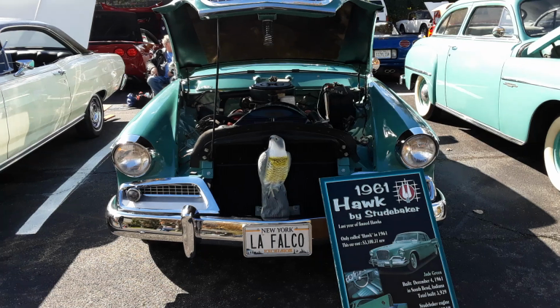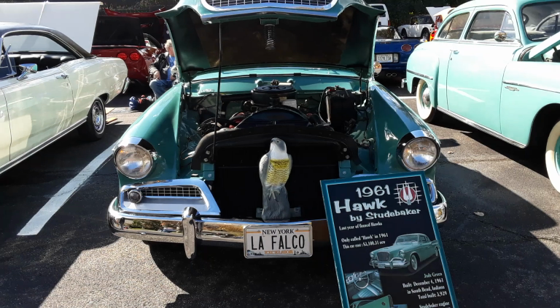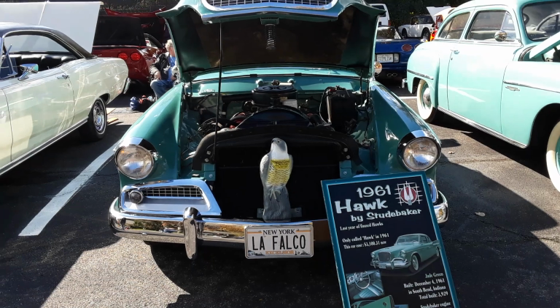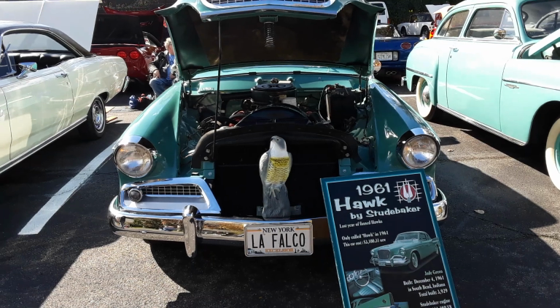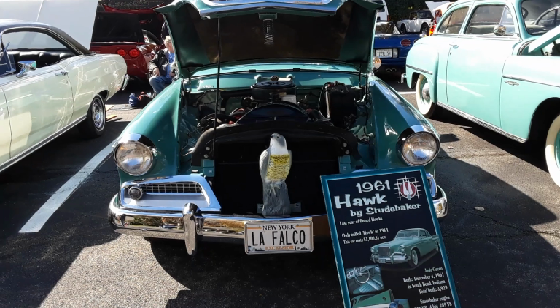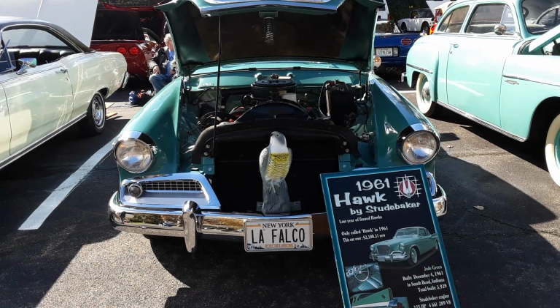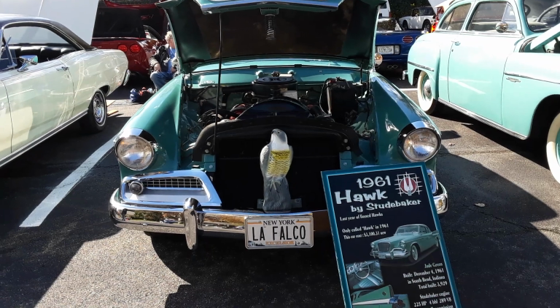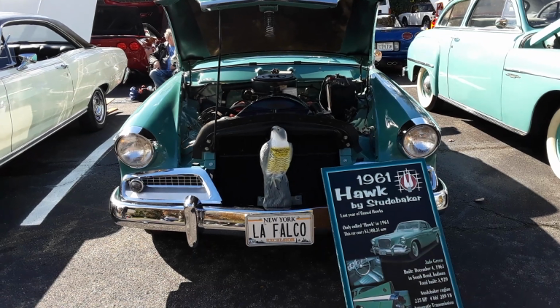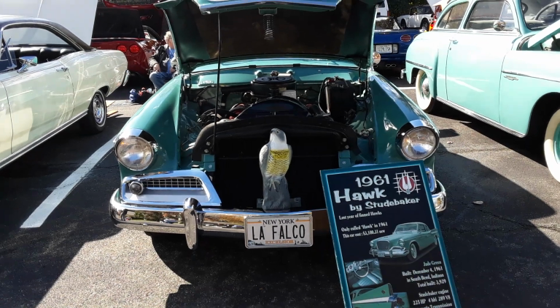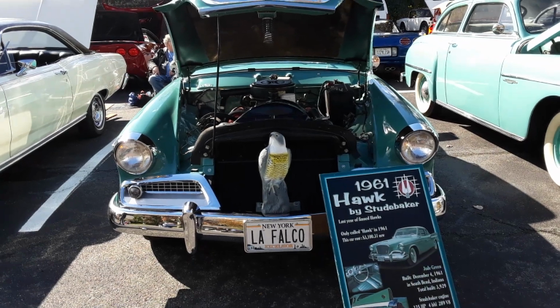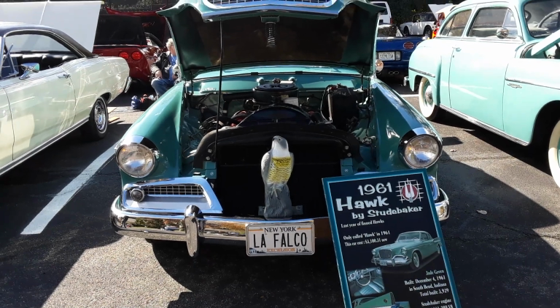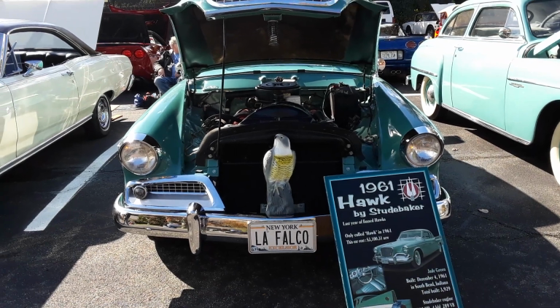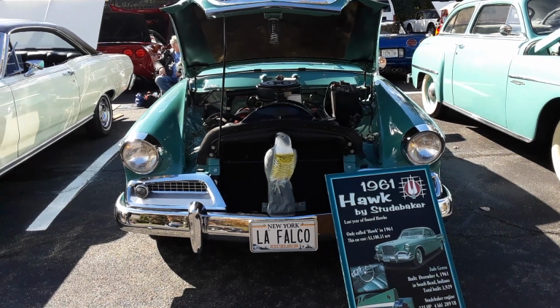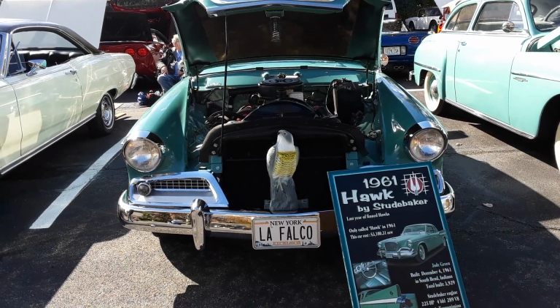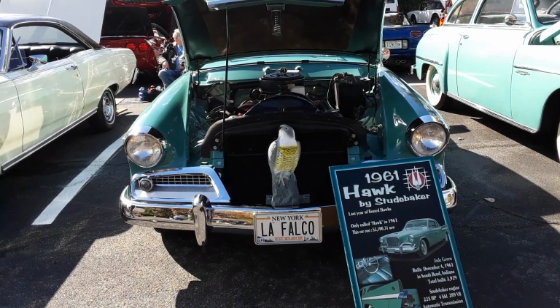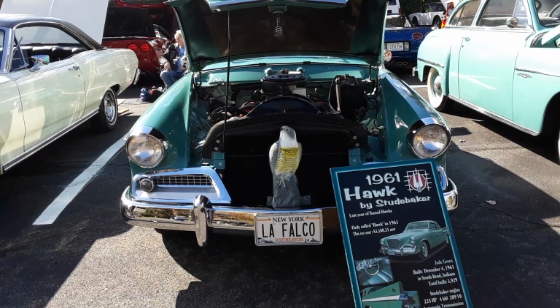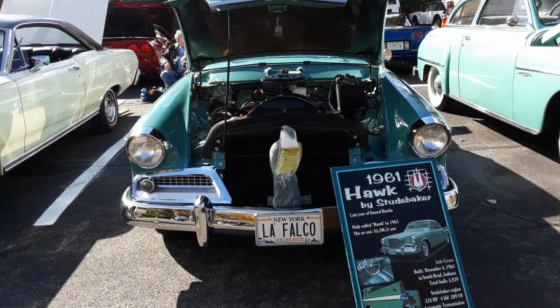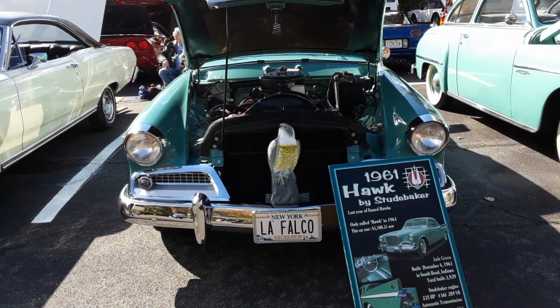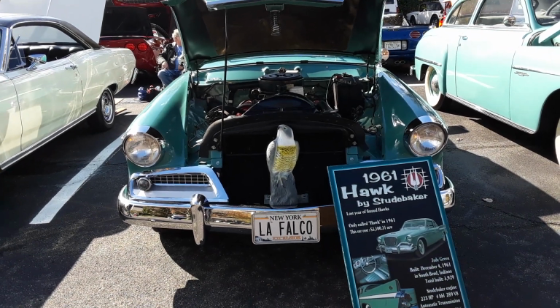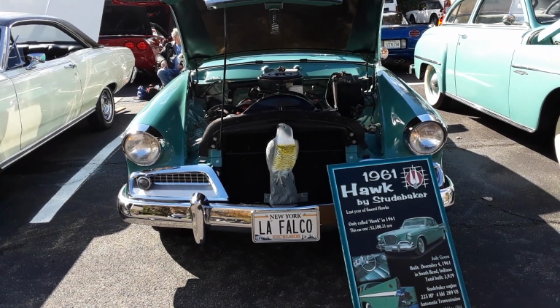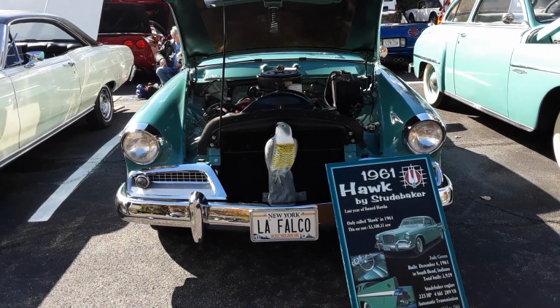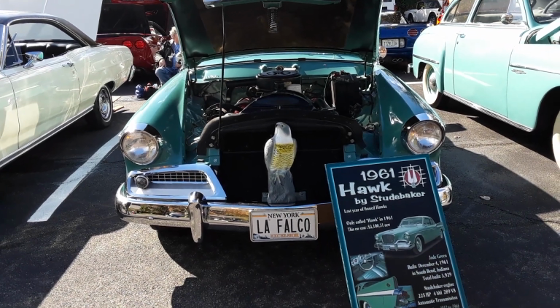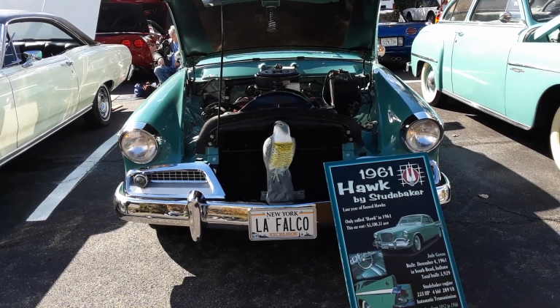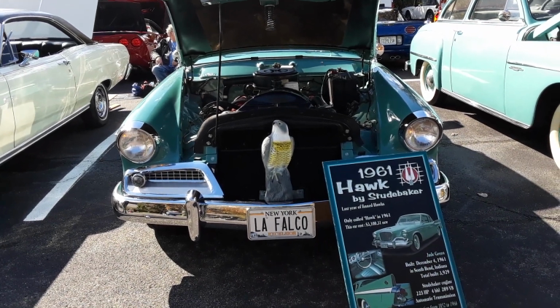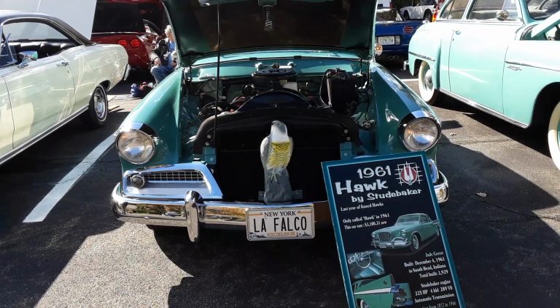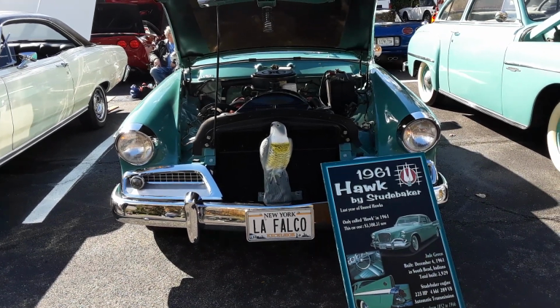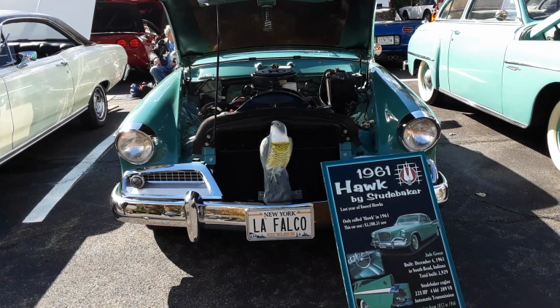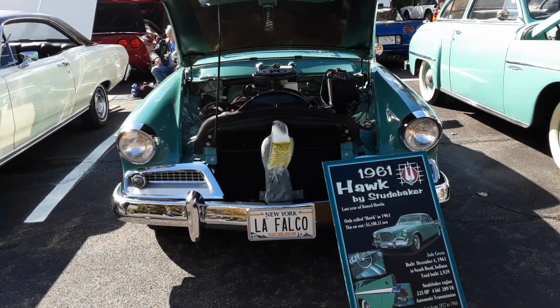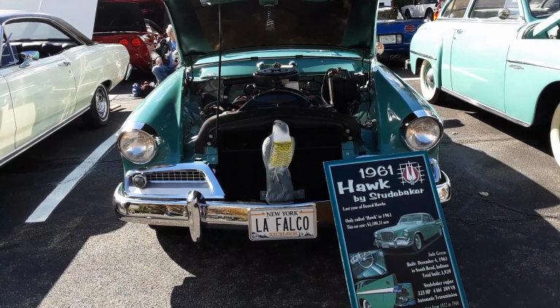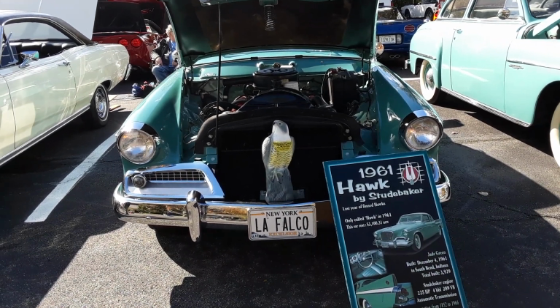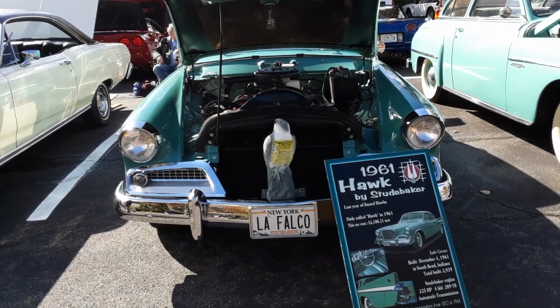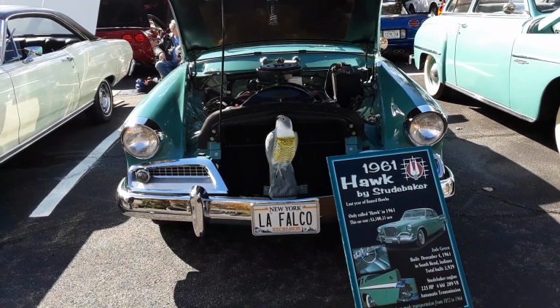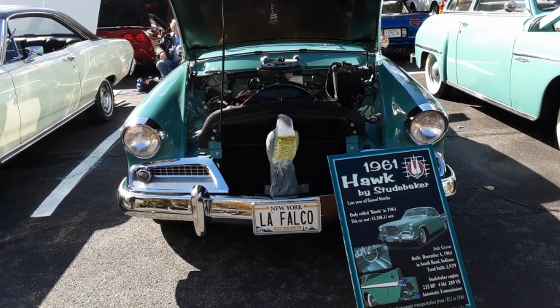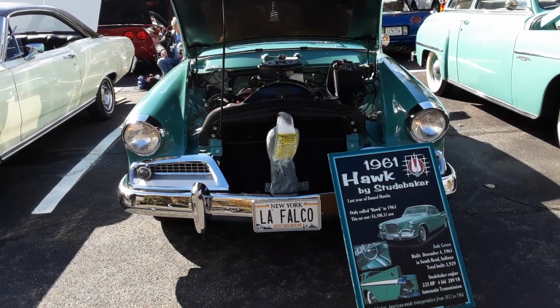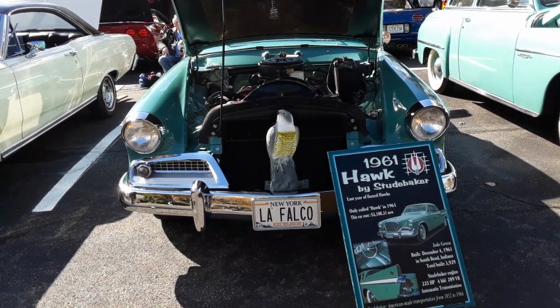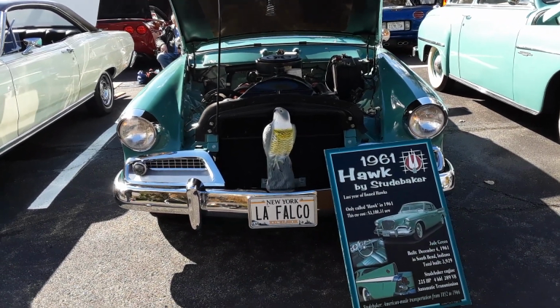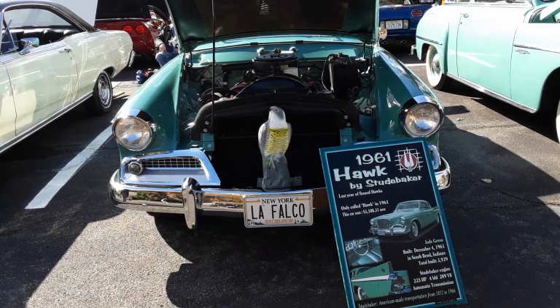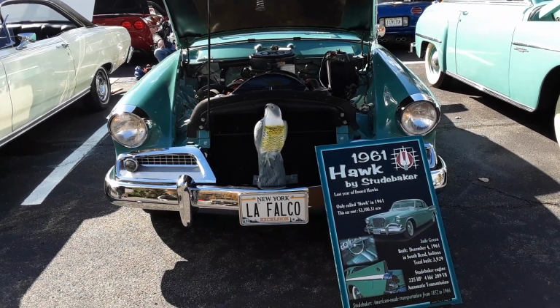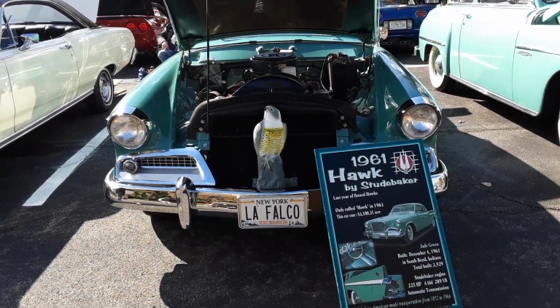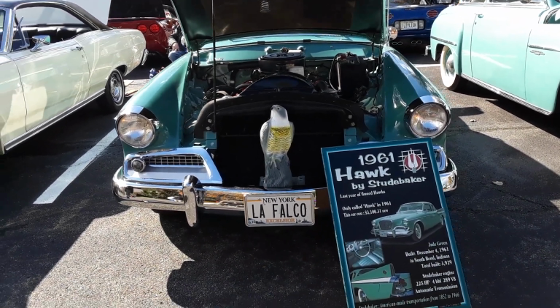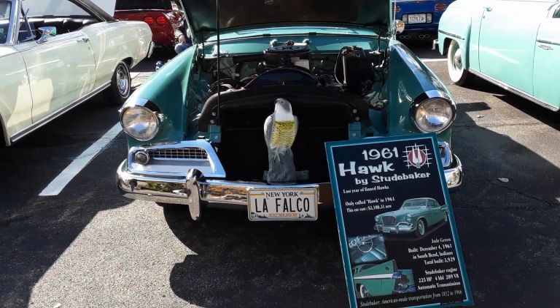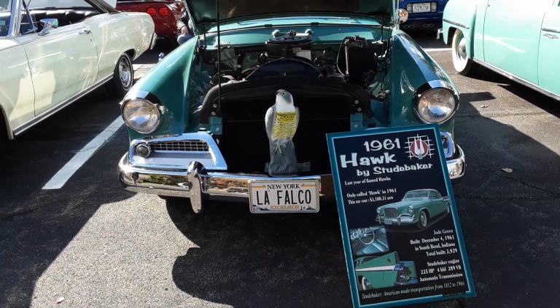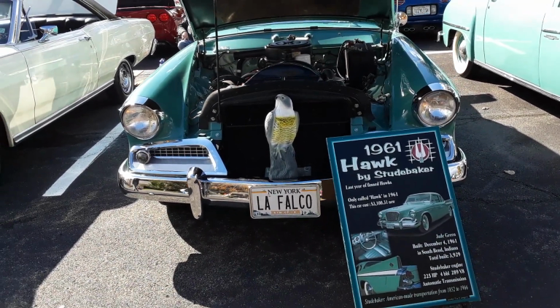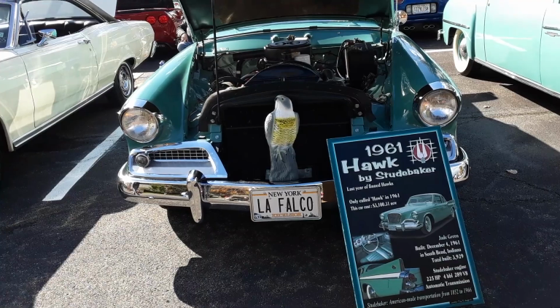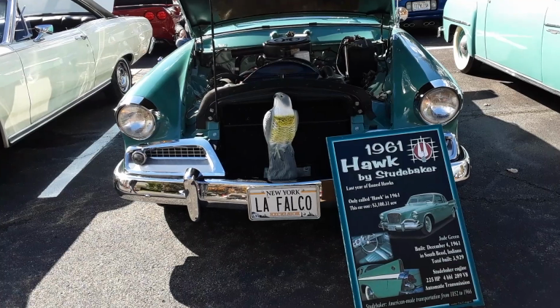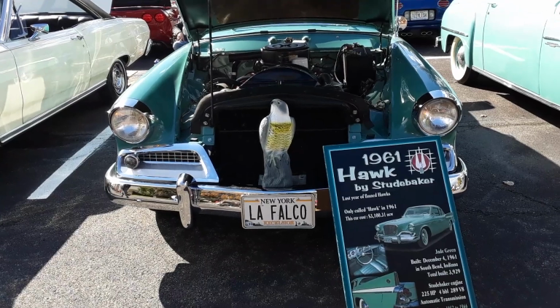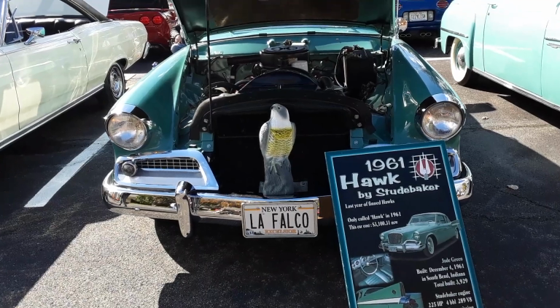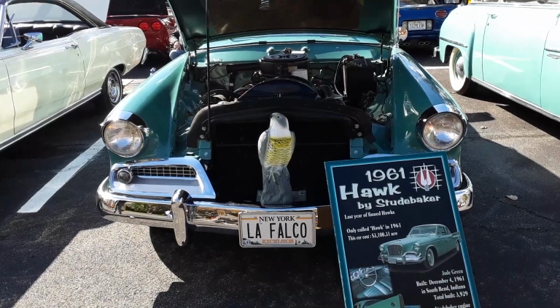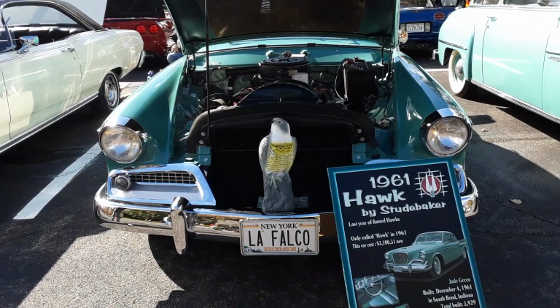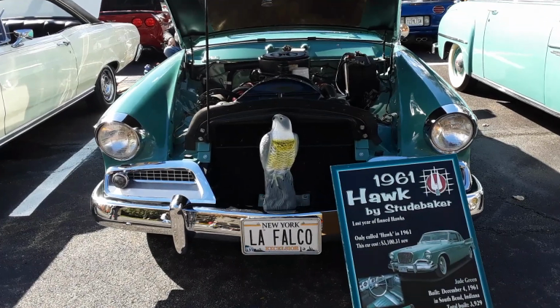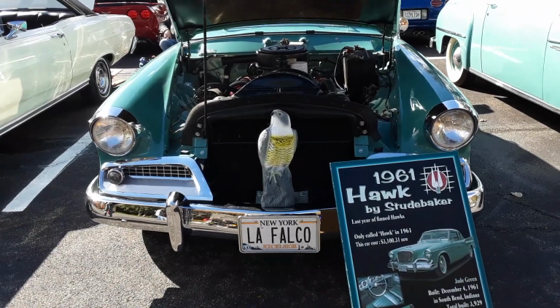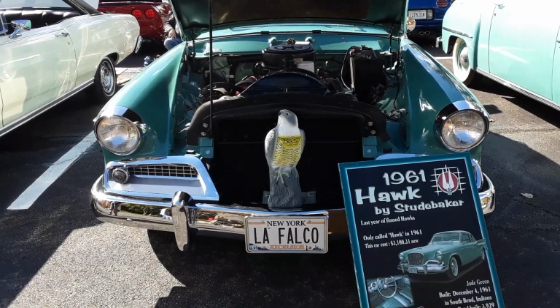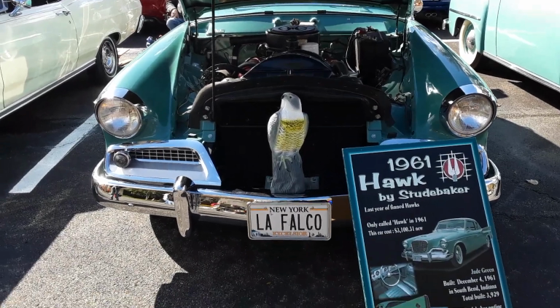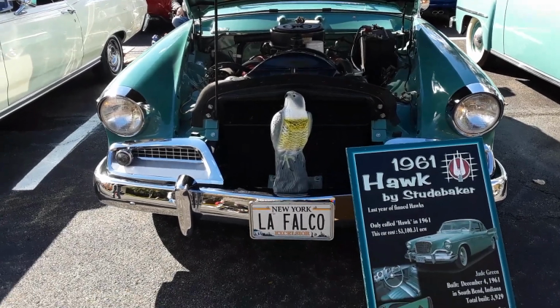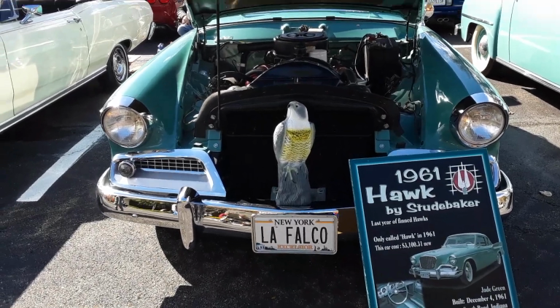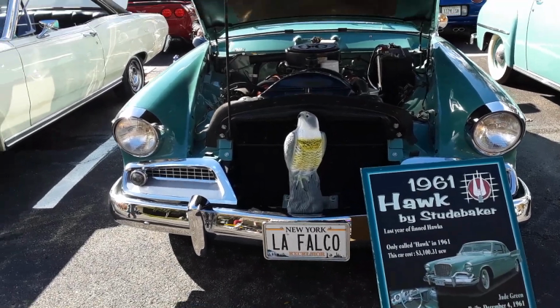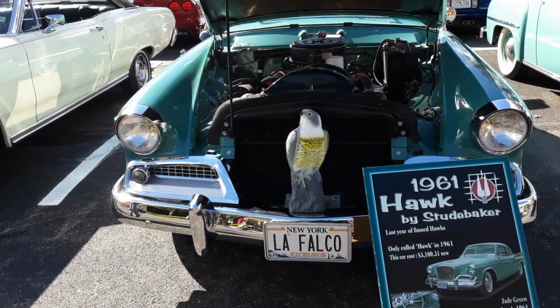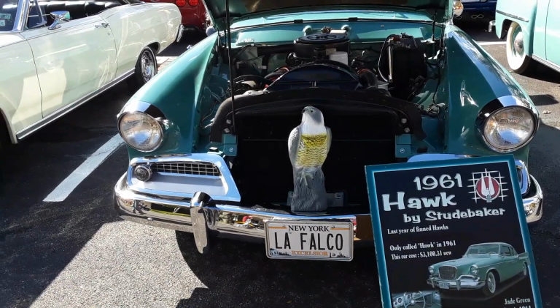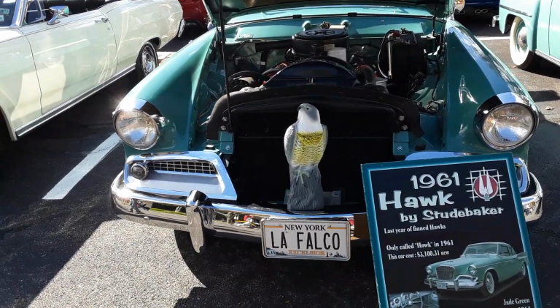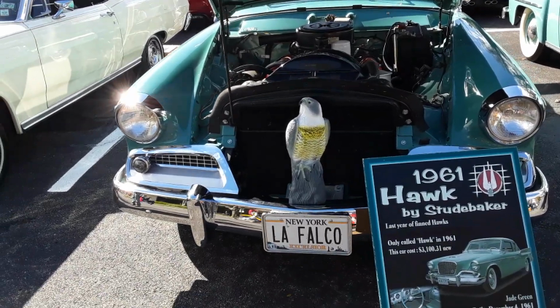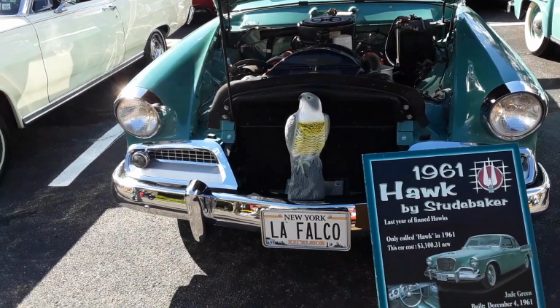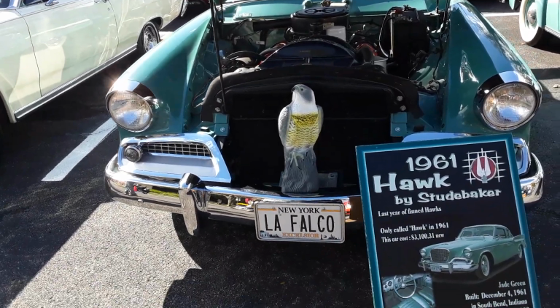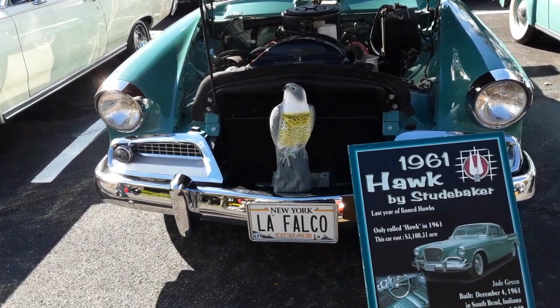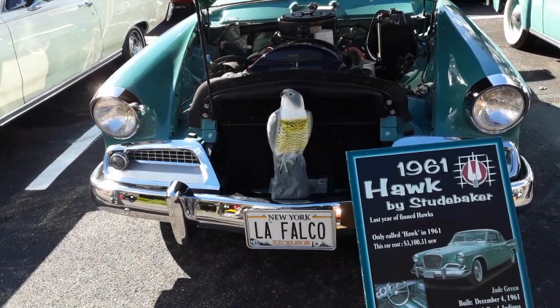What is La Falco? I don't know what that means, La Falco. Well, it doesn't mean anything in Spanish.